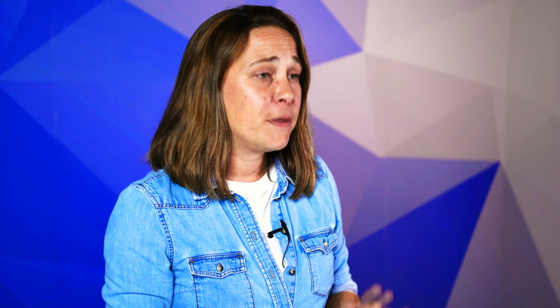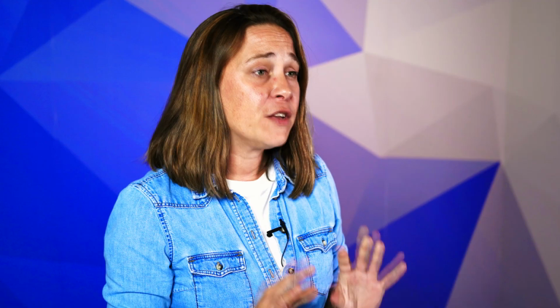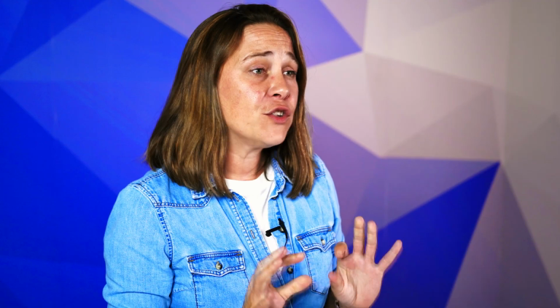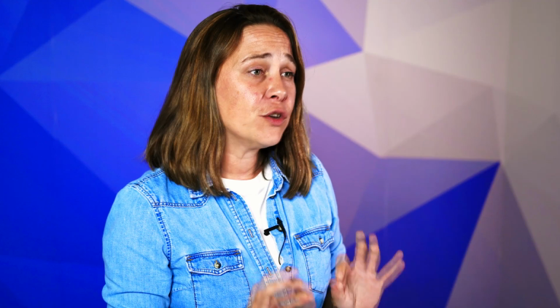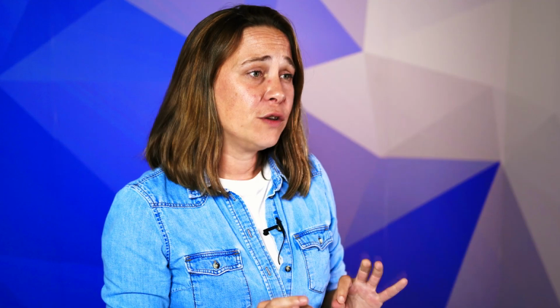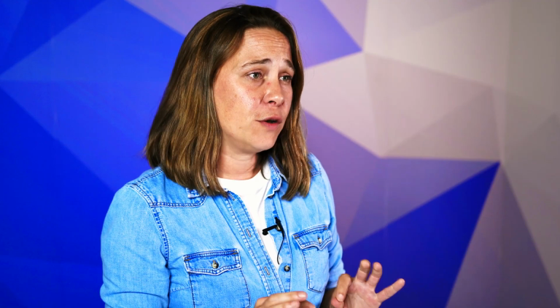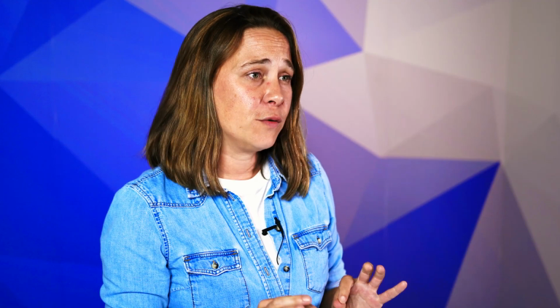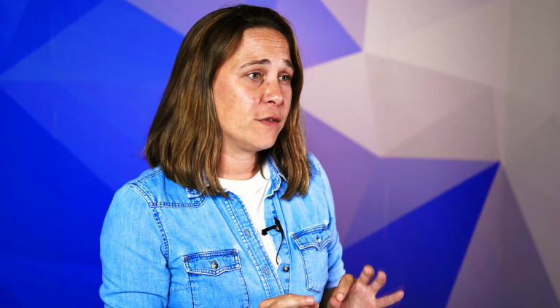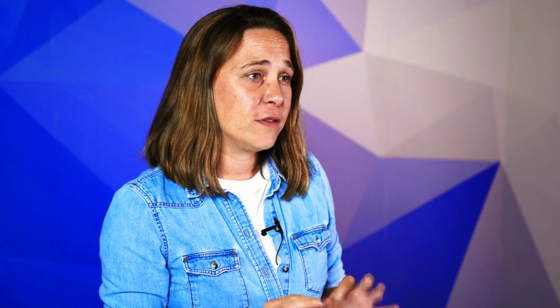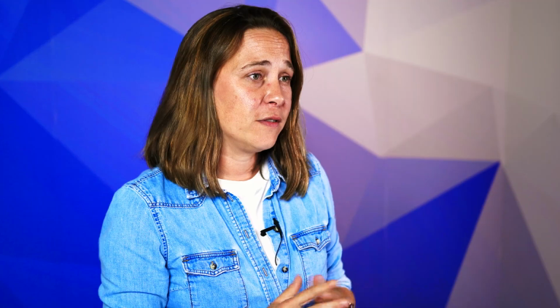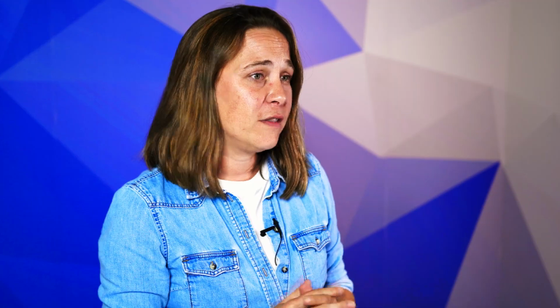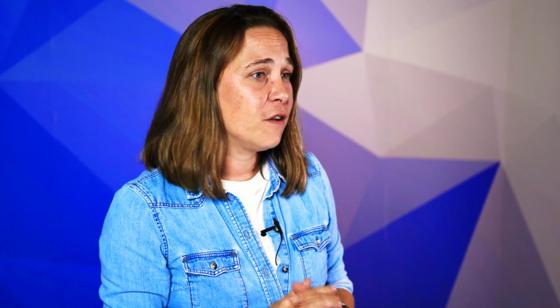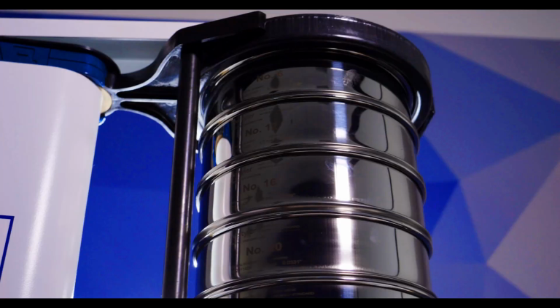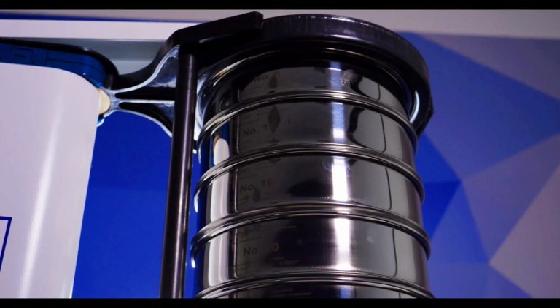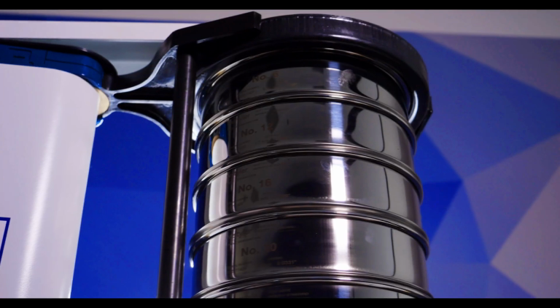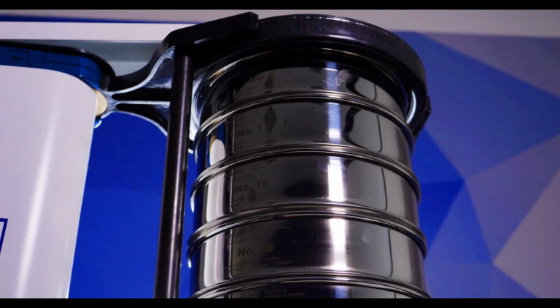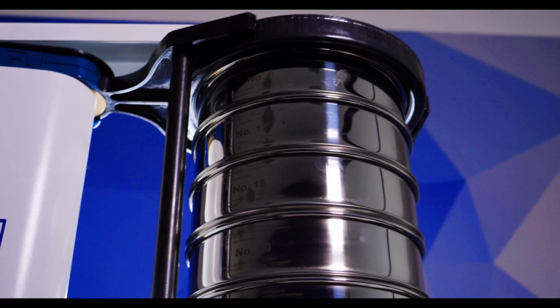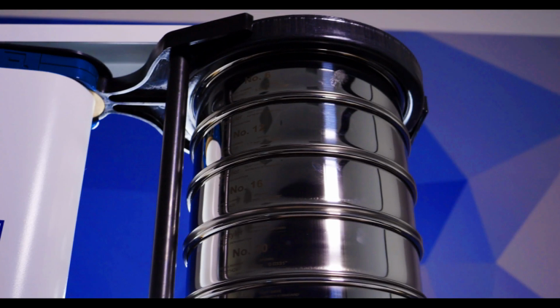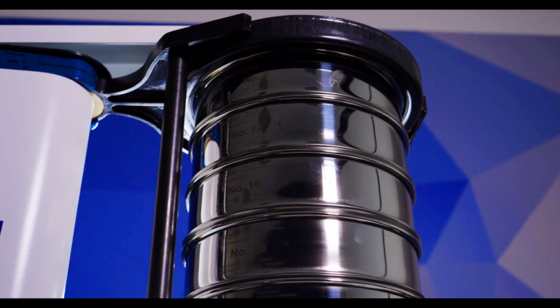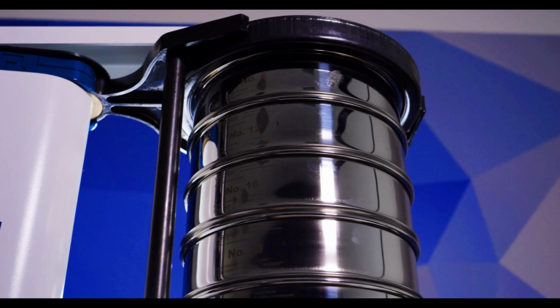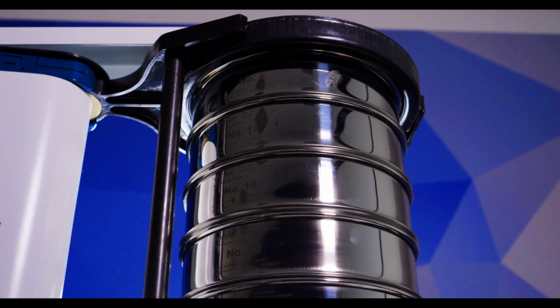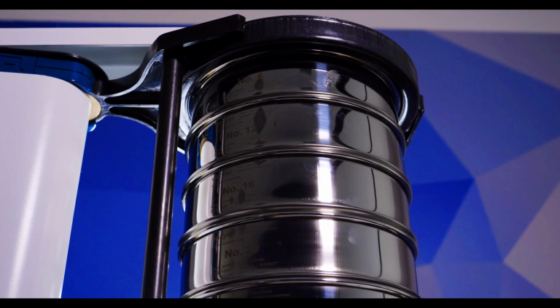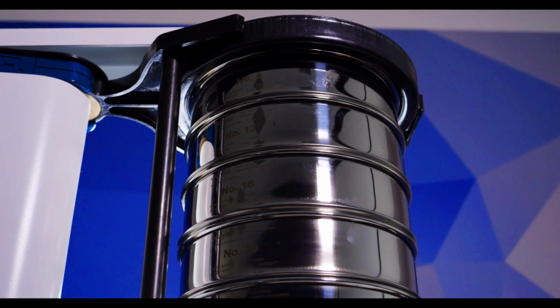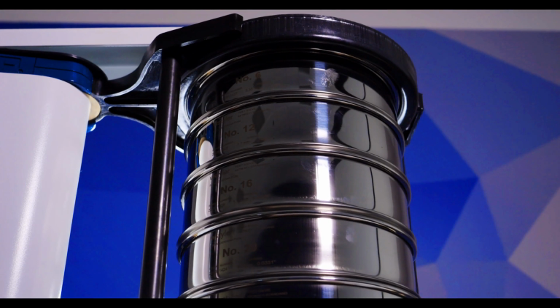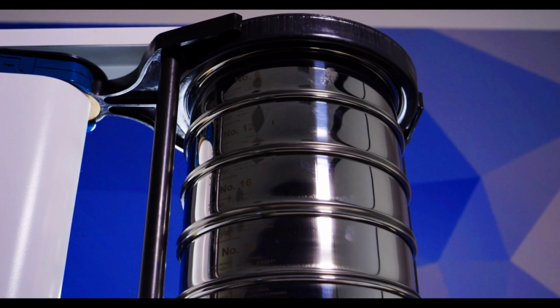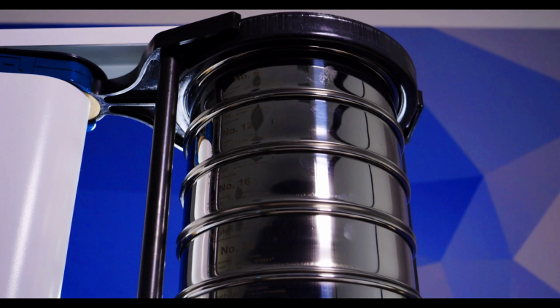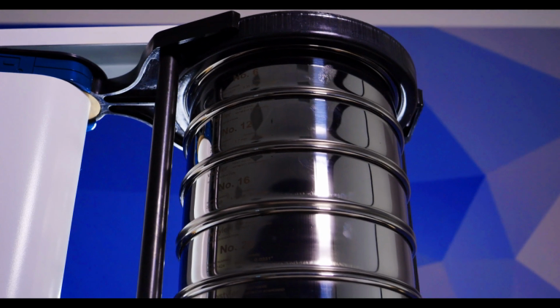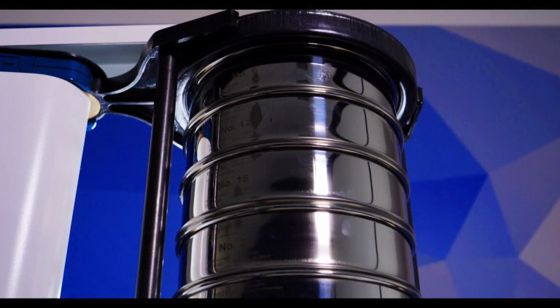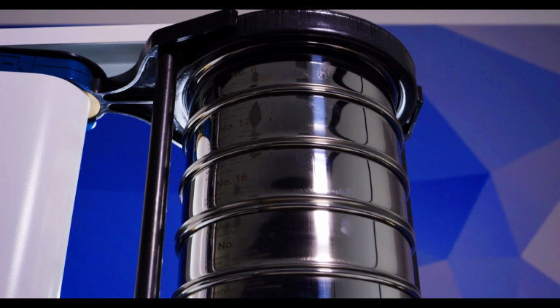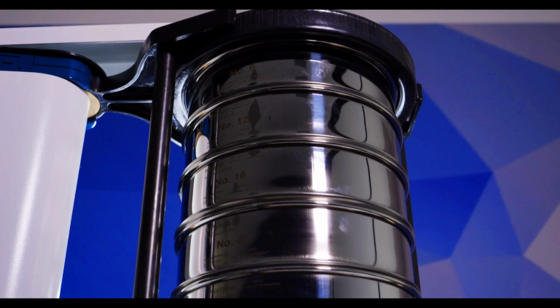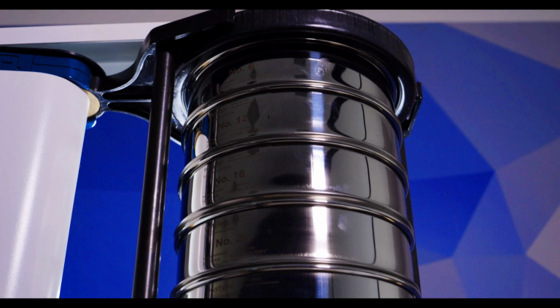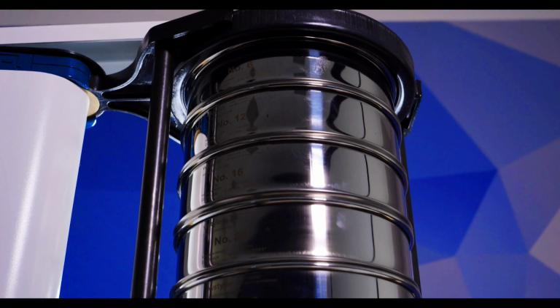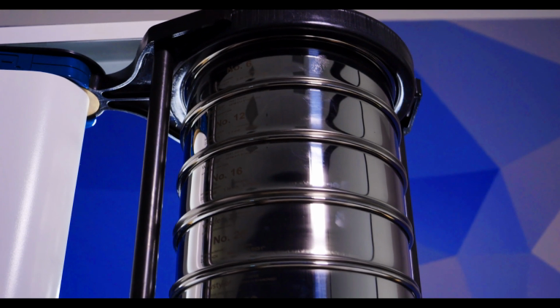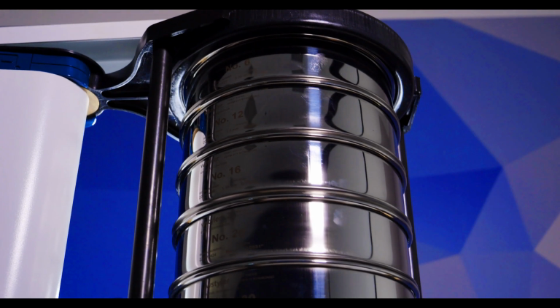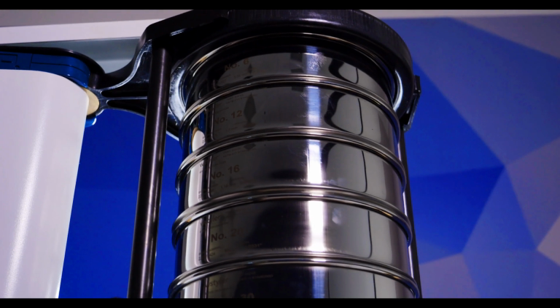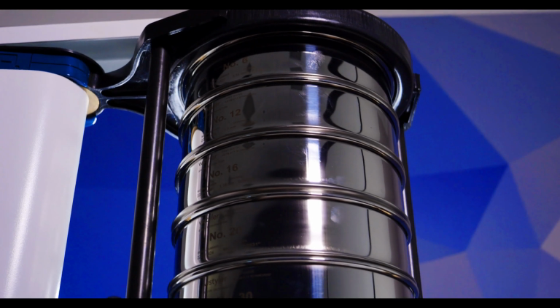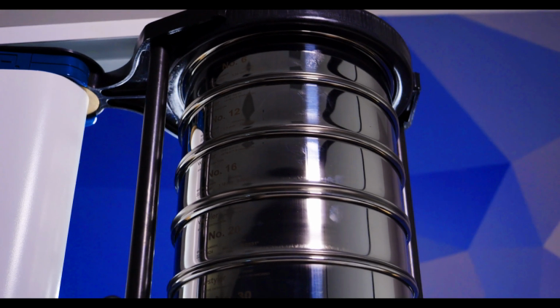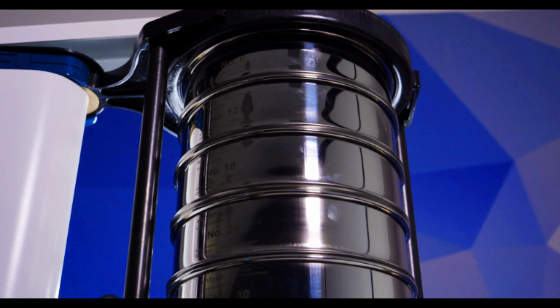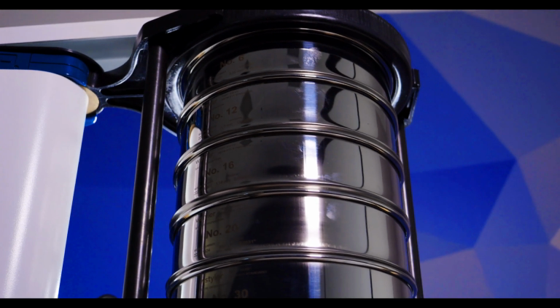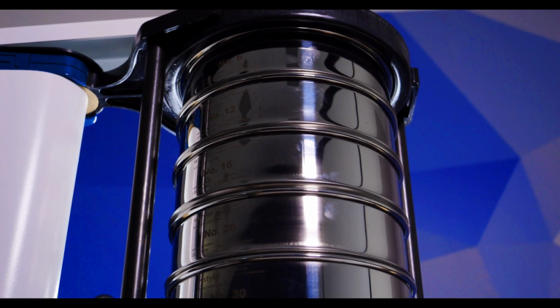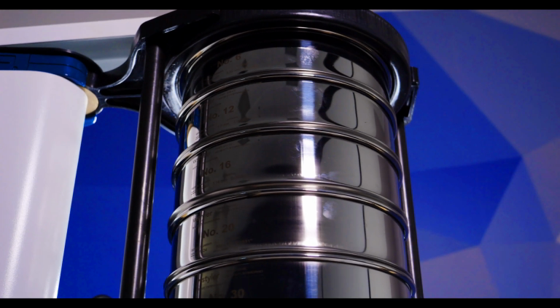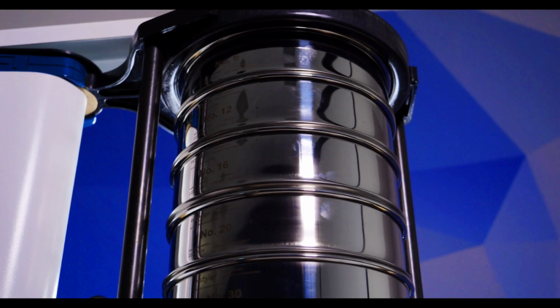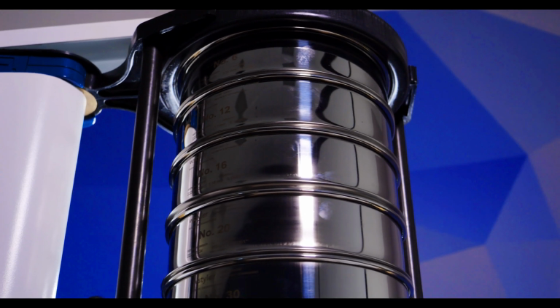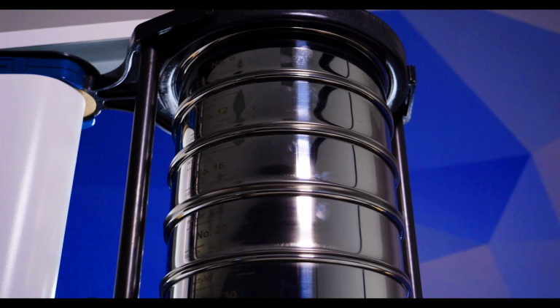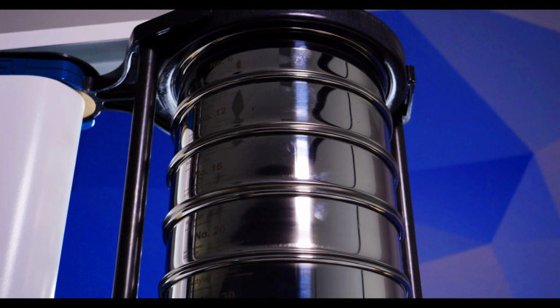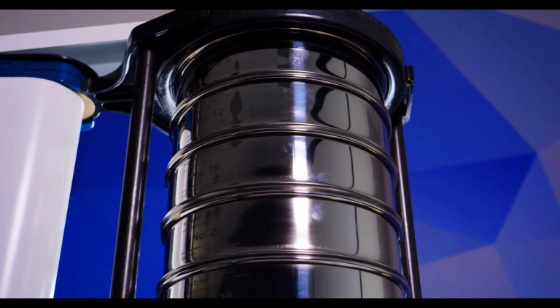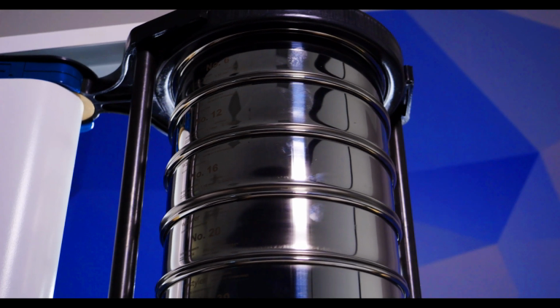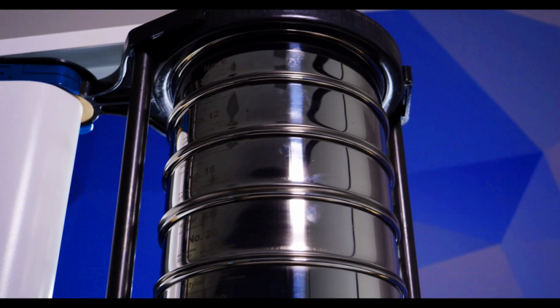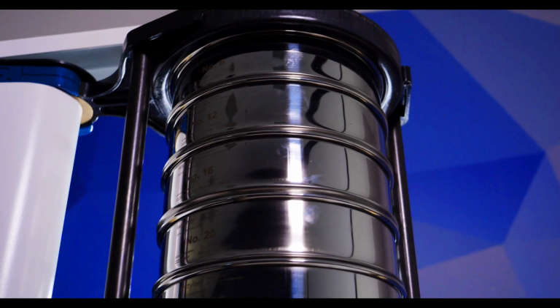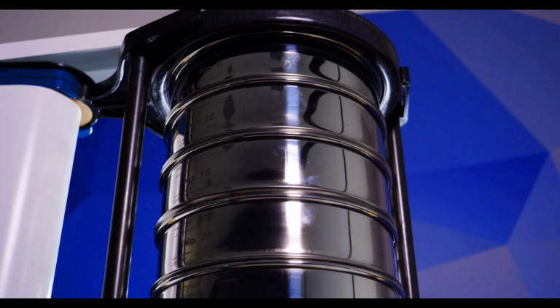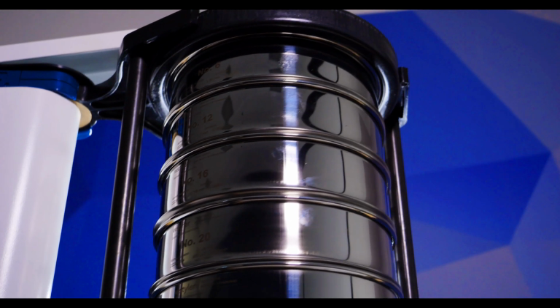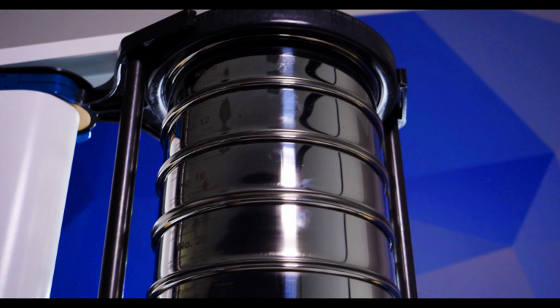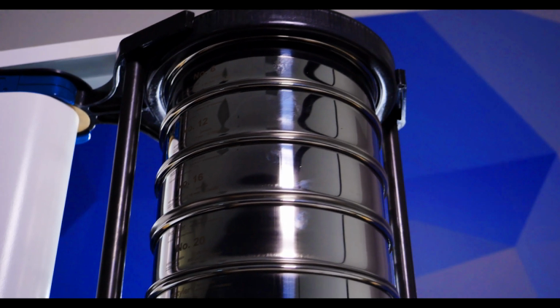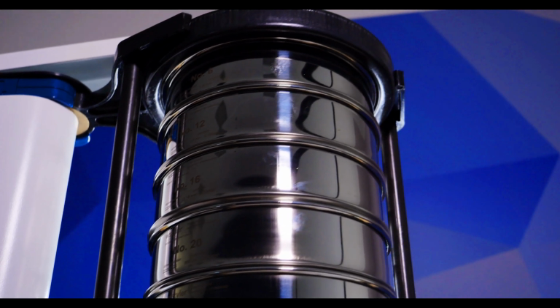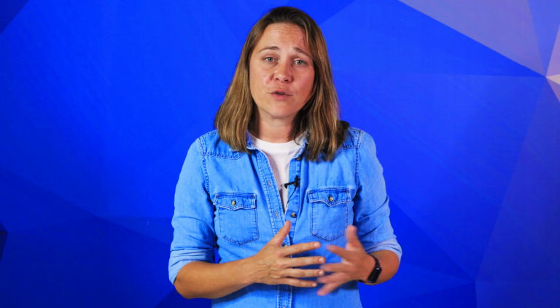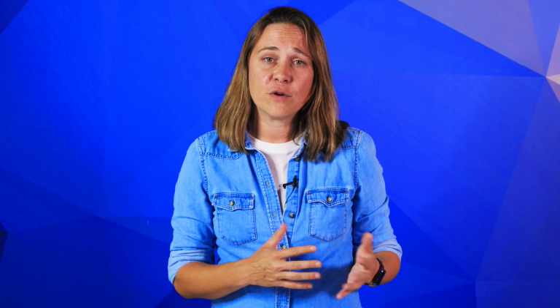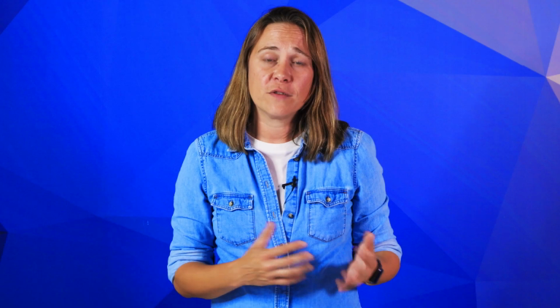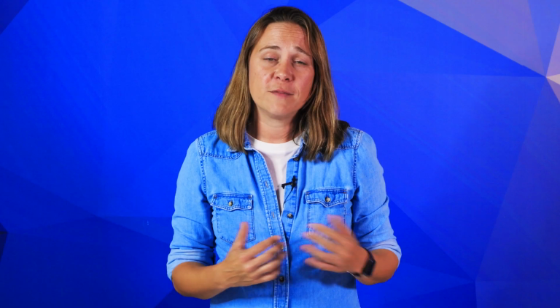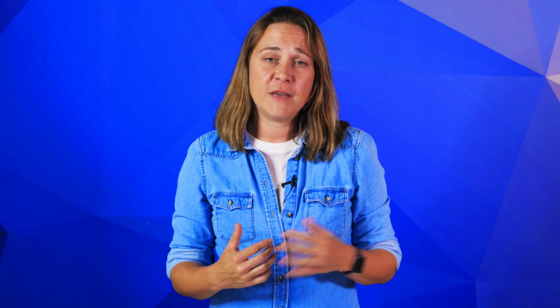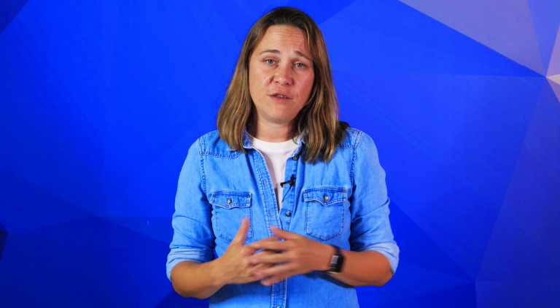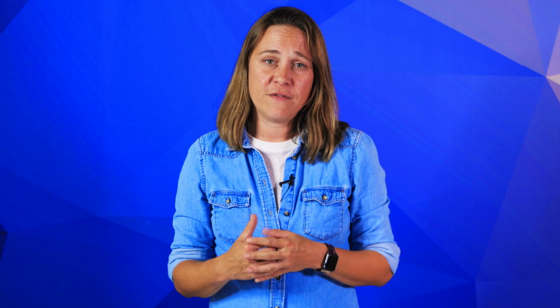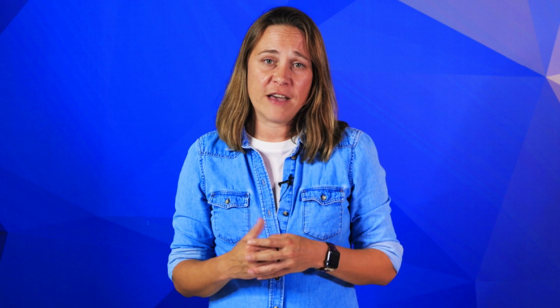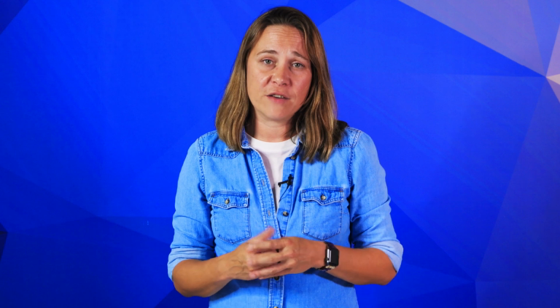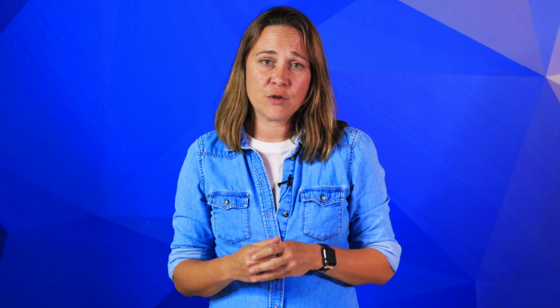But I should note, there are dozens of mechanical sieve shakers on the market. The performance will vary from manufacturer to manufacturer.